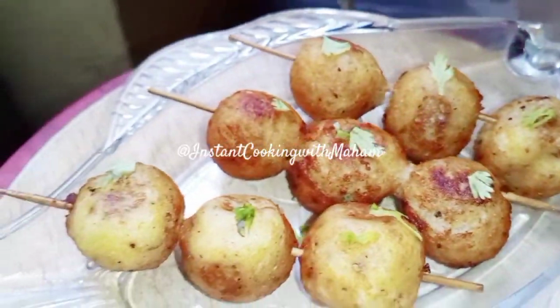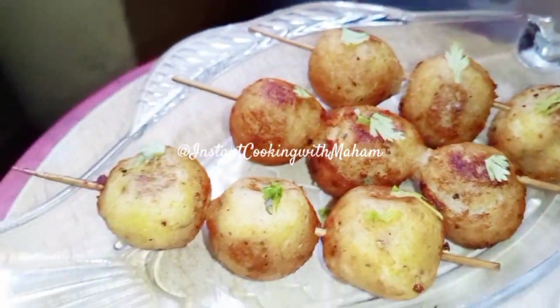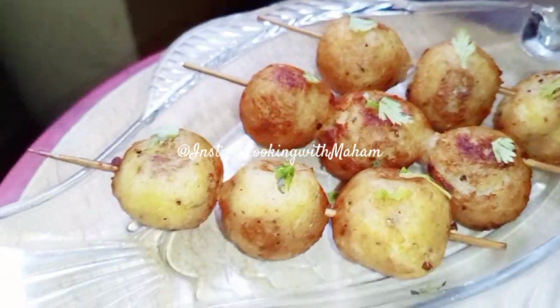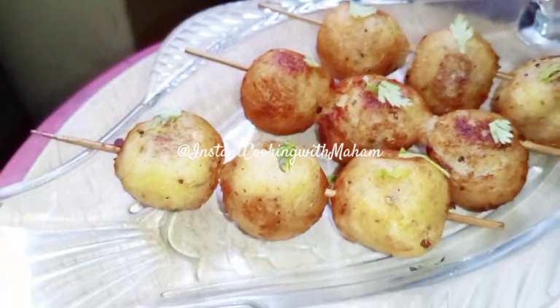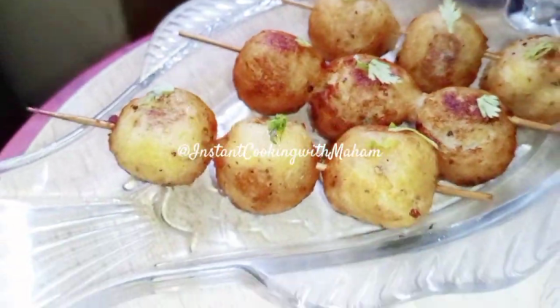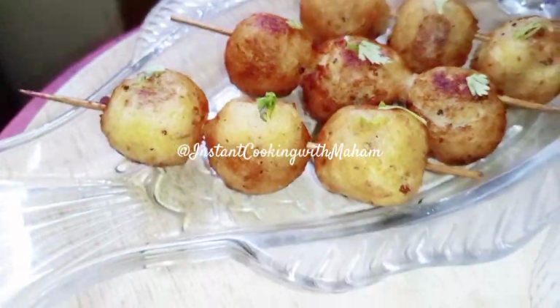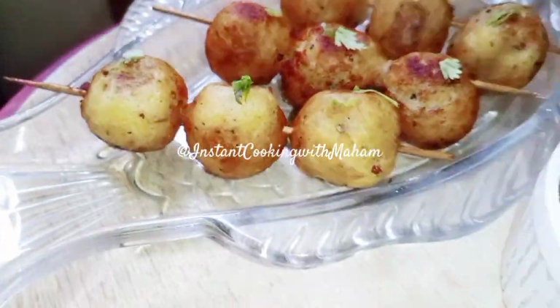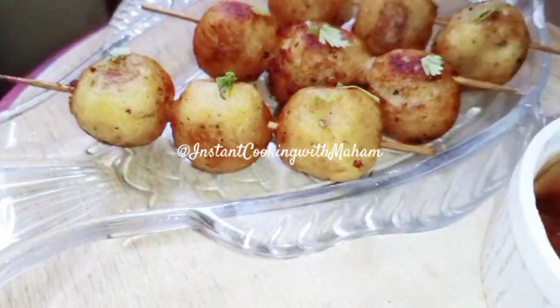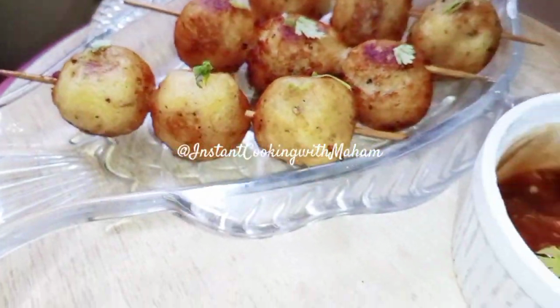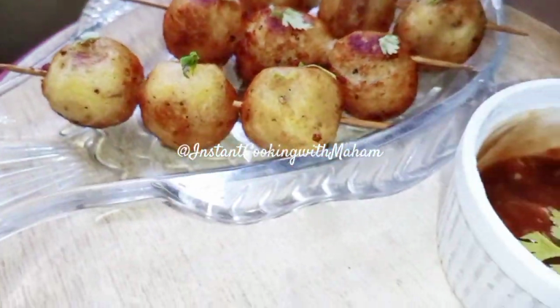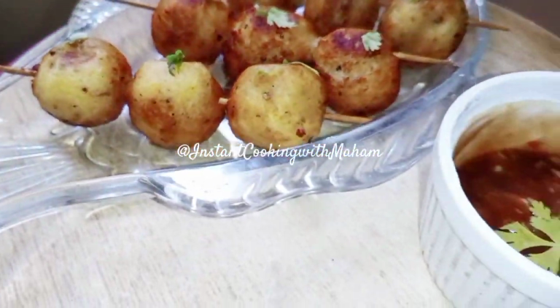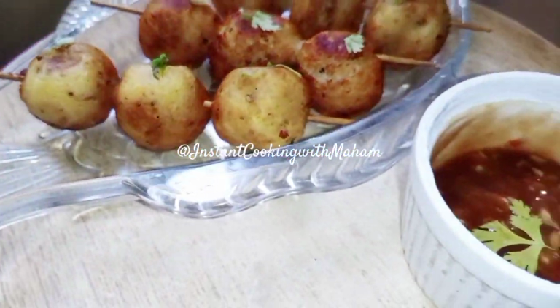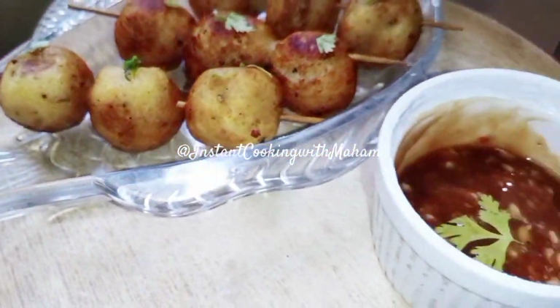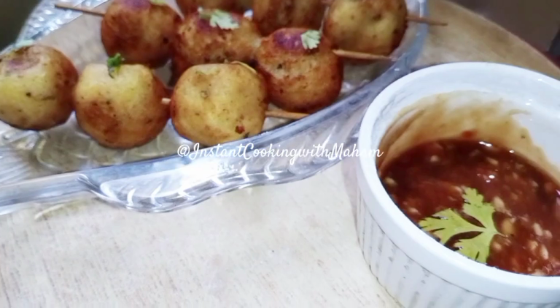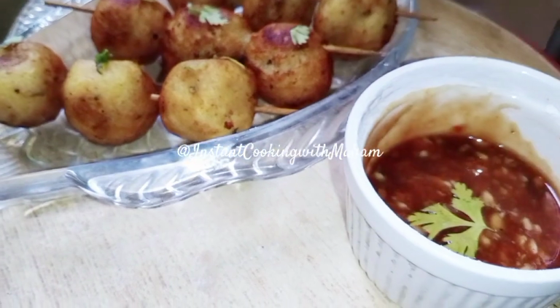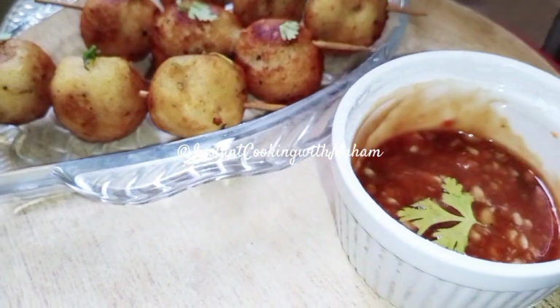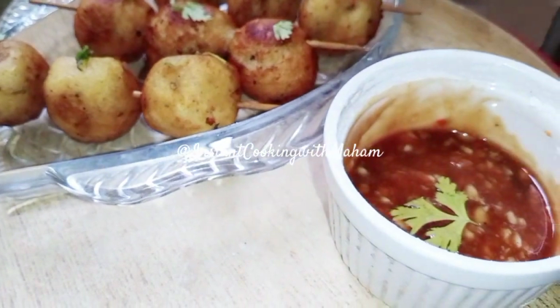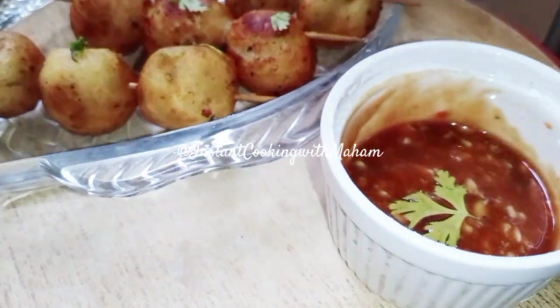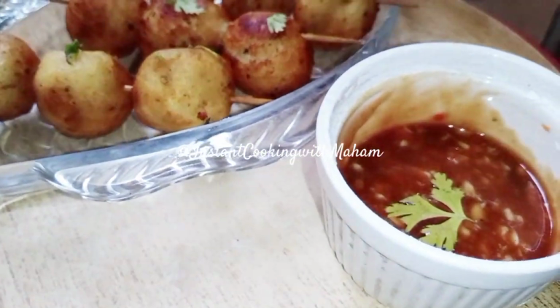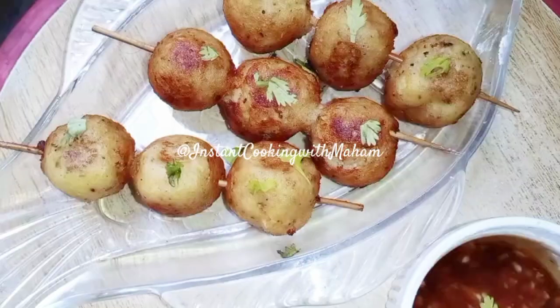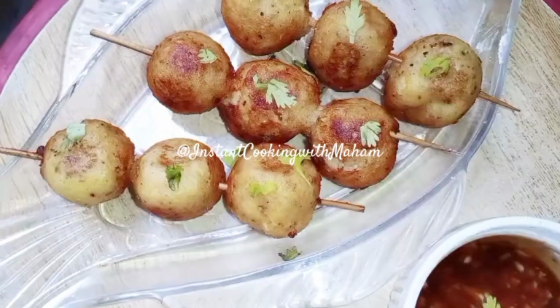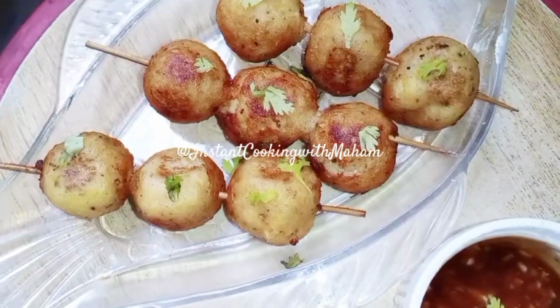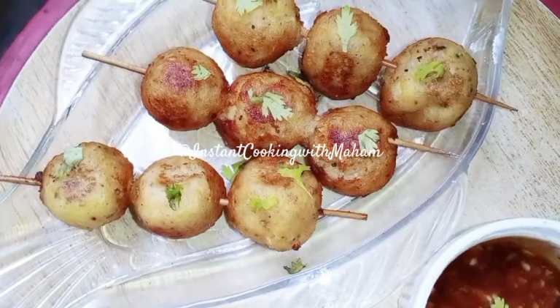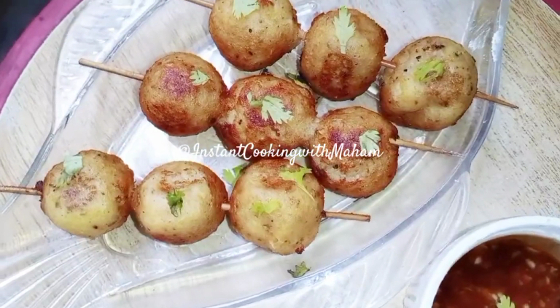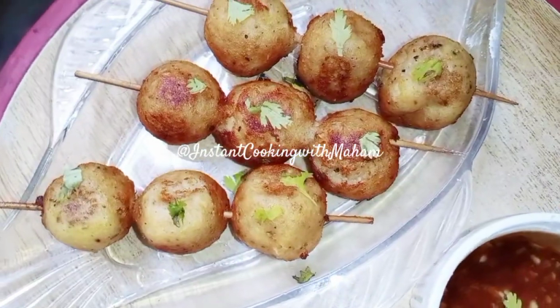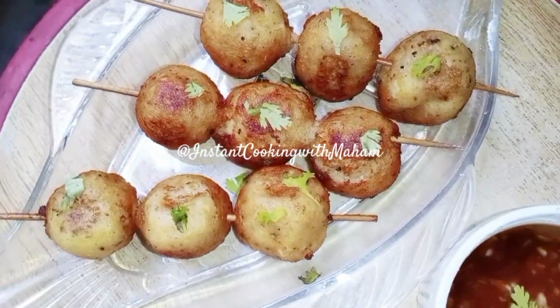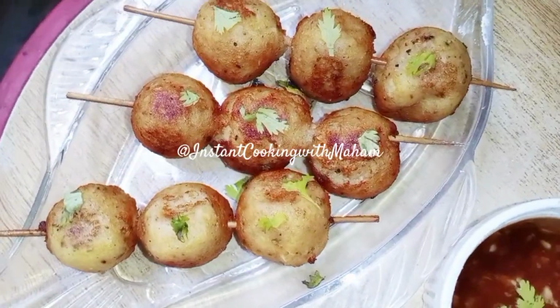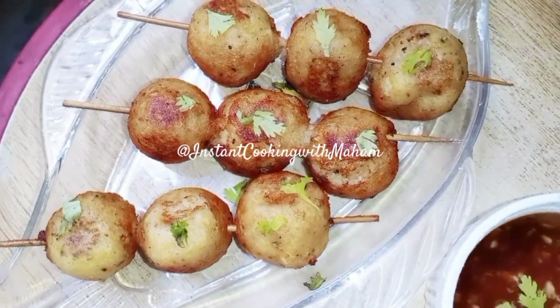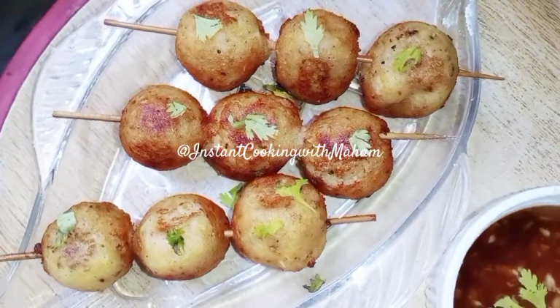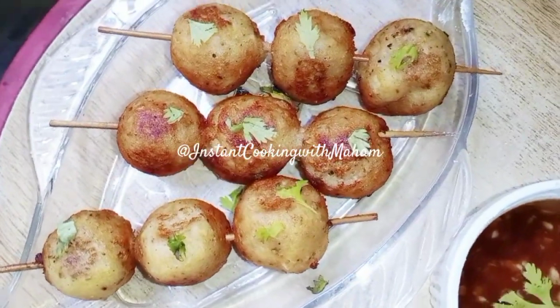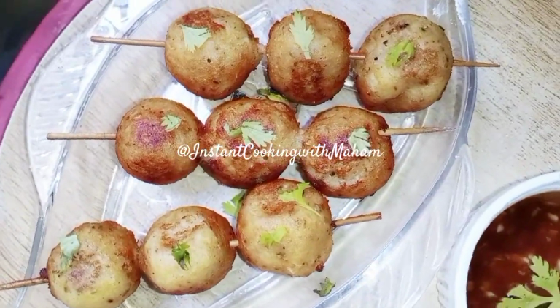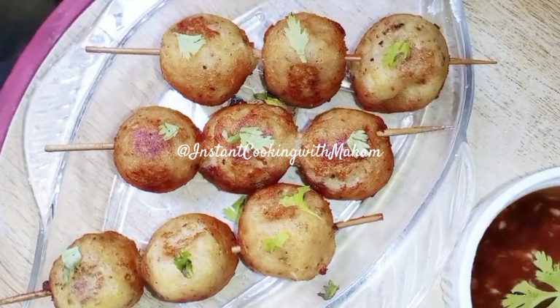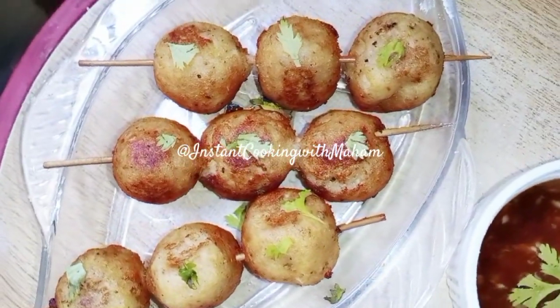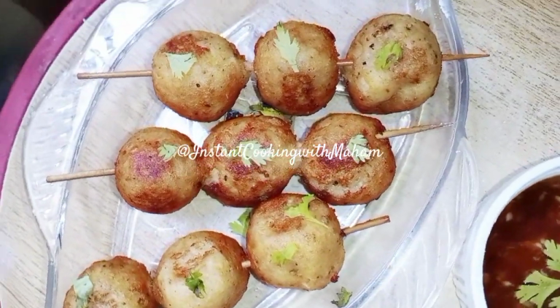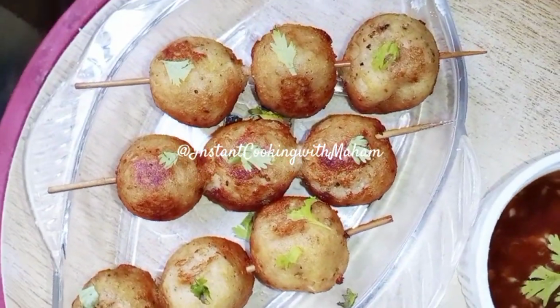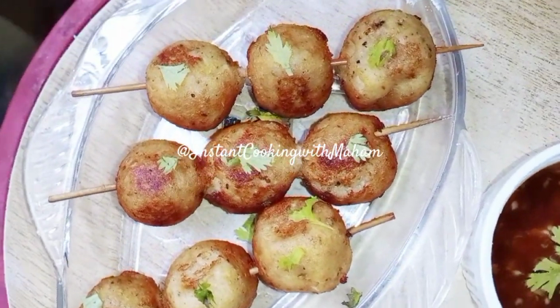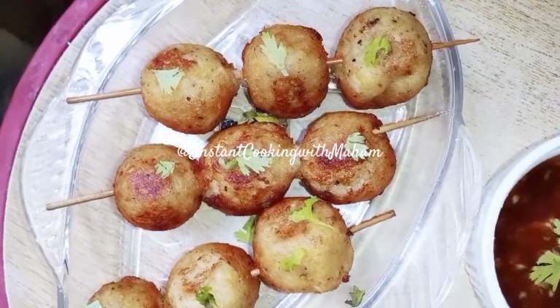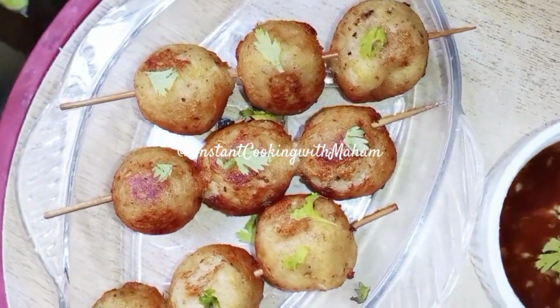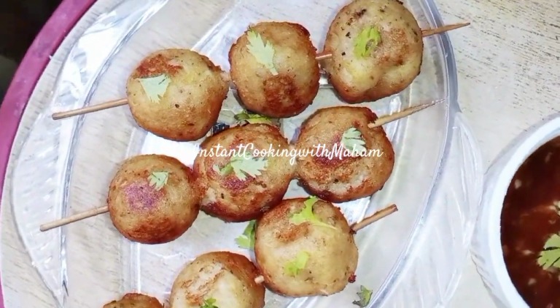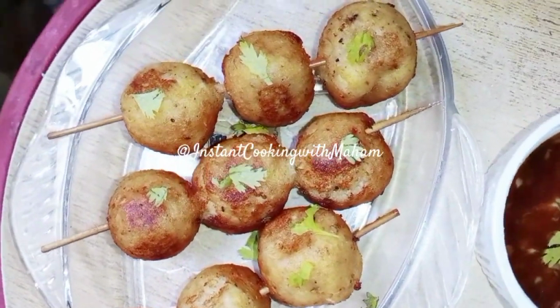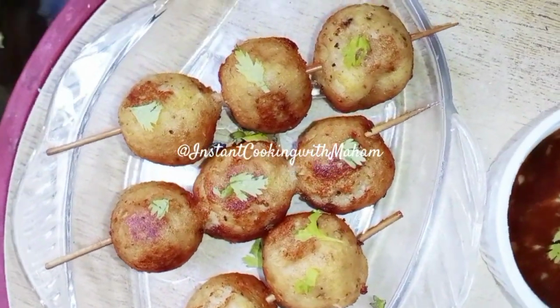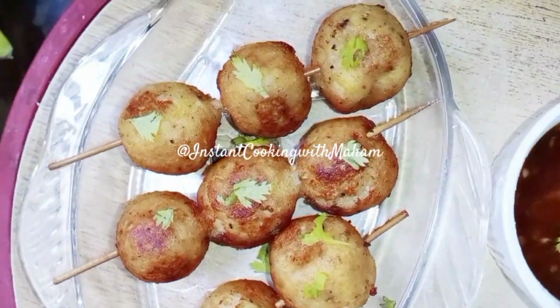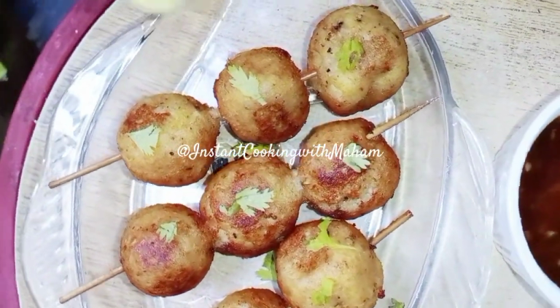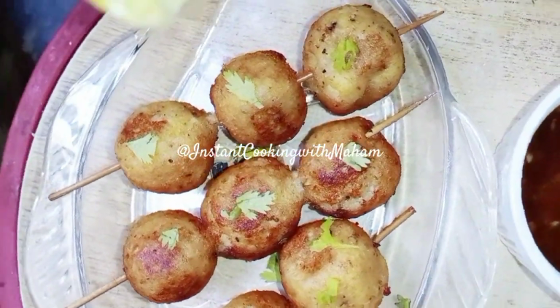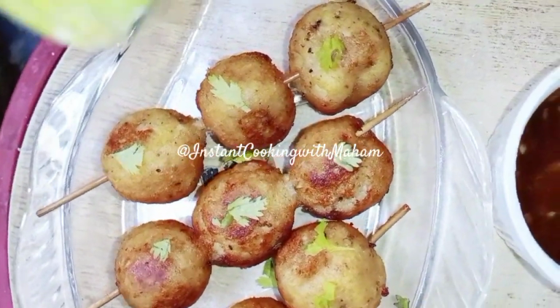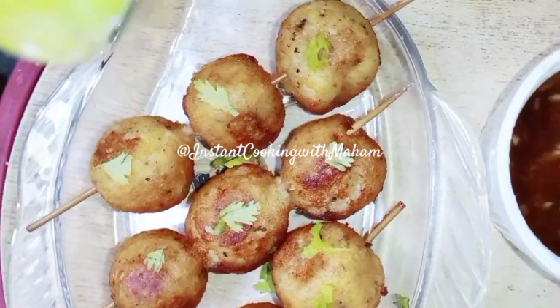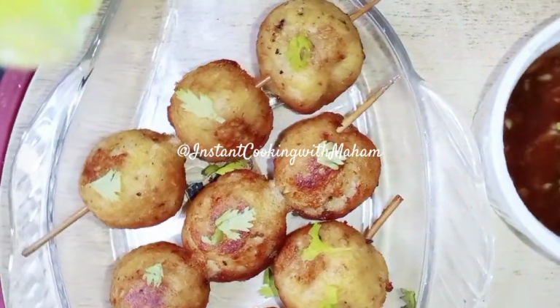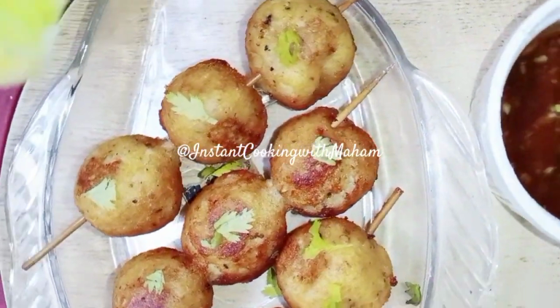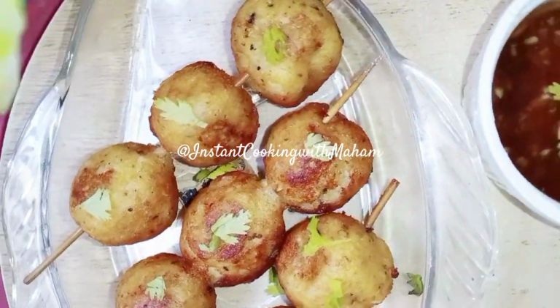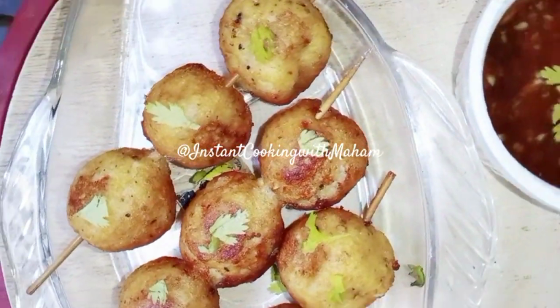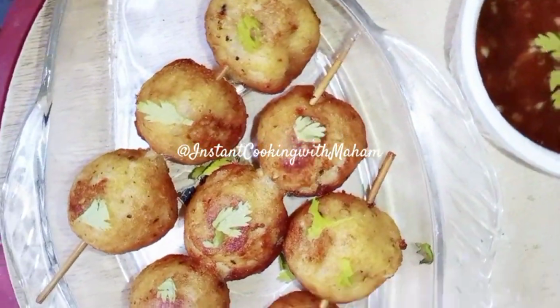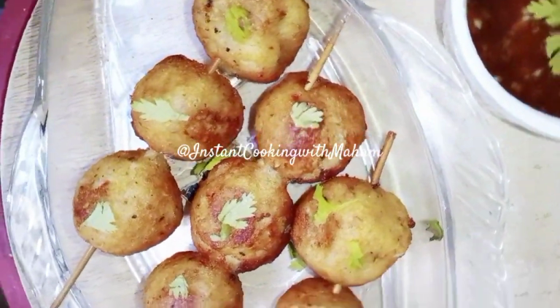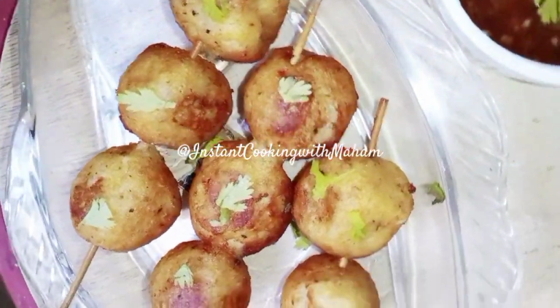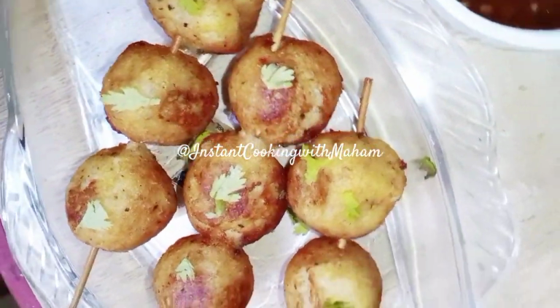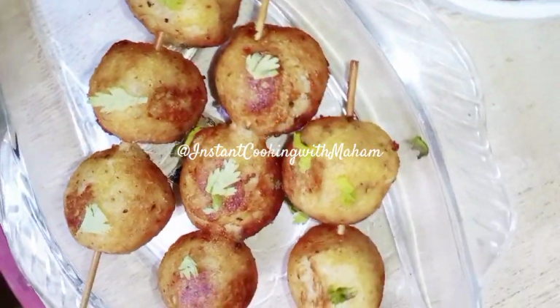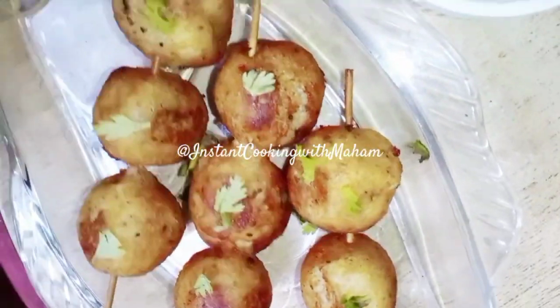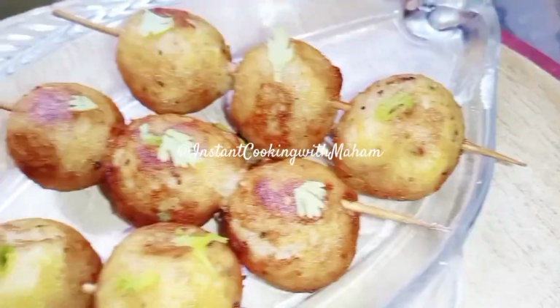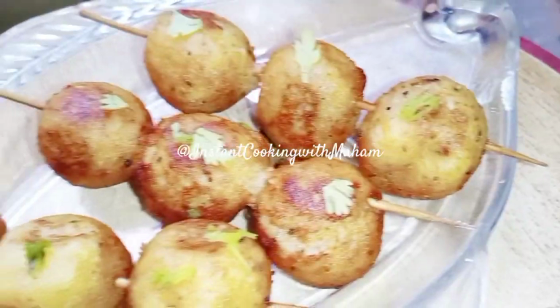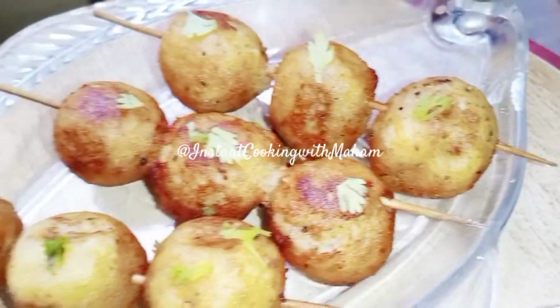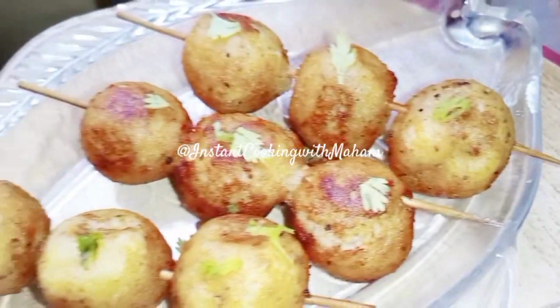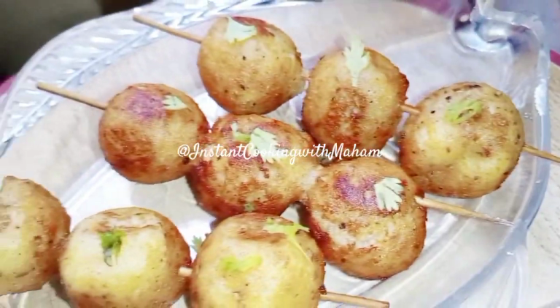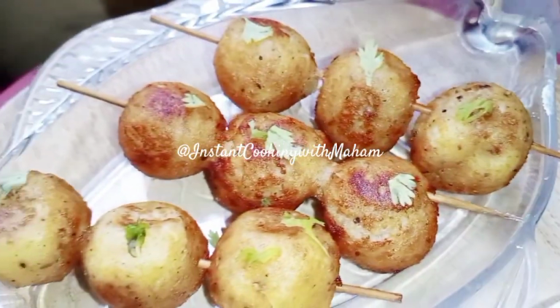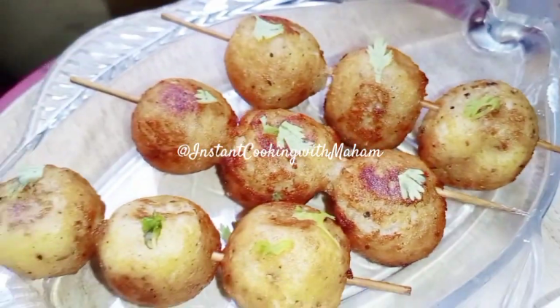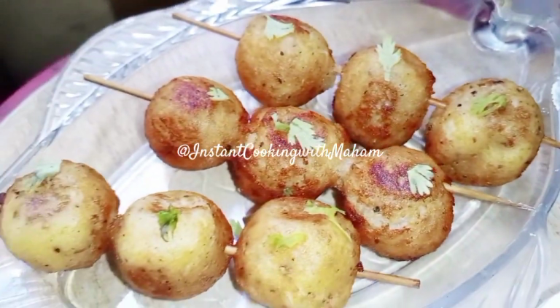Now we will take them out so that the oil will be removed. We will serve them with barbecue sauce, ketchup and mayonnaise.